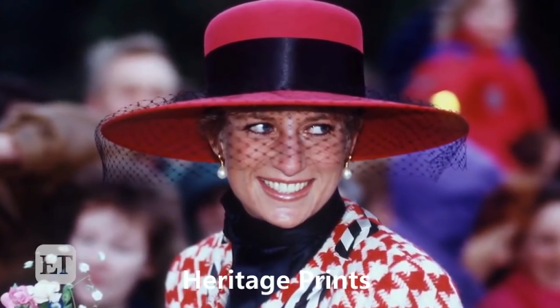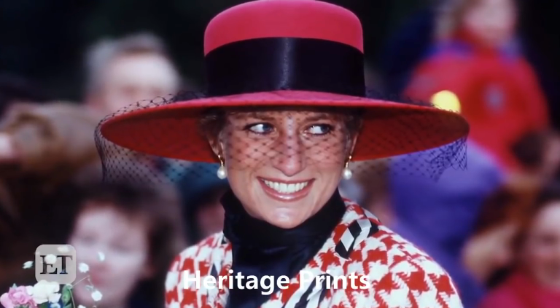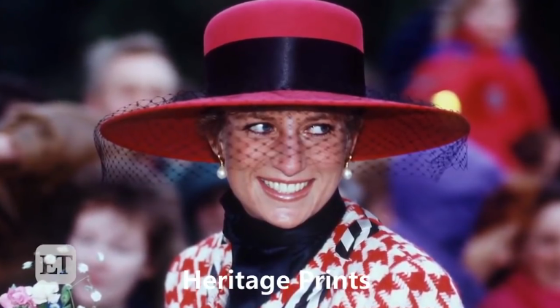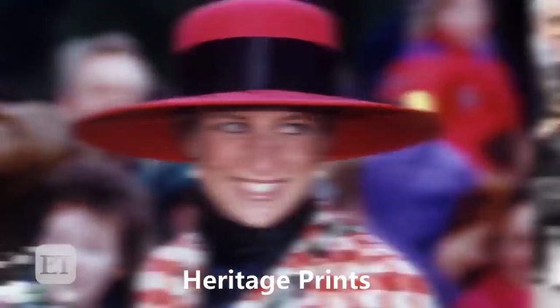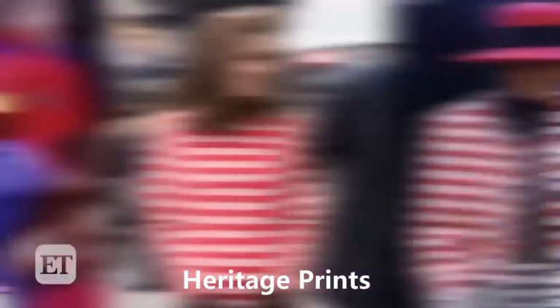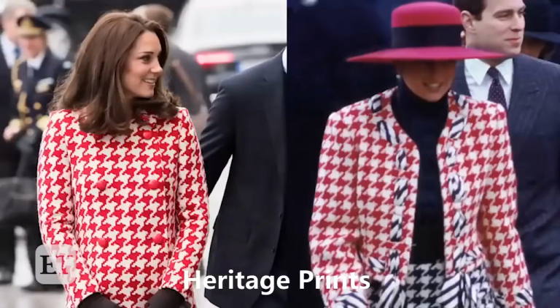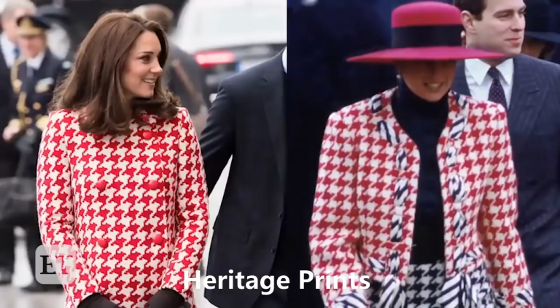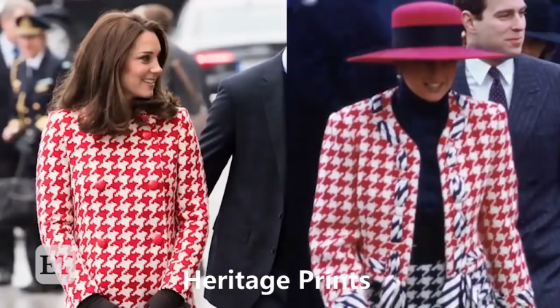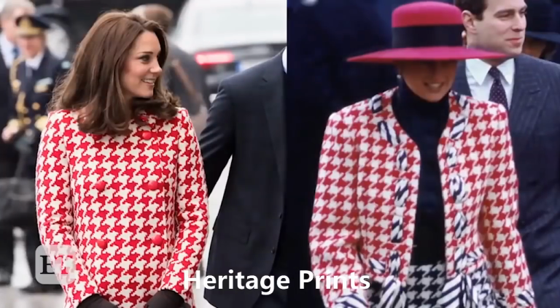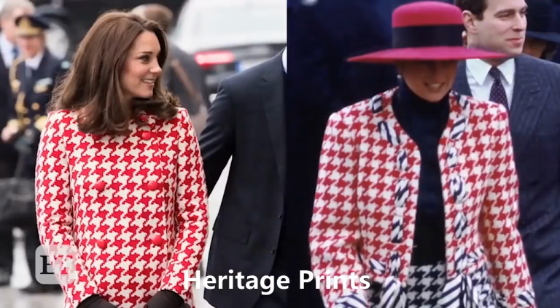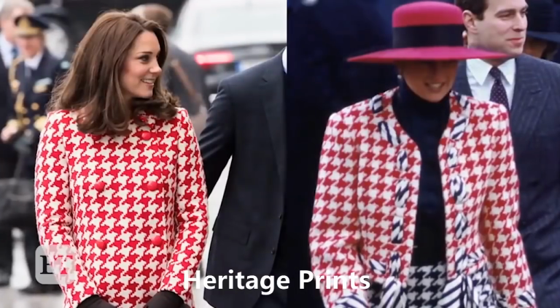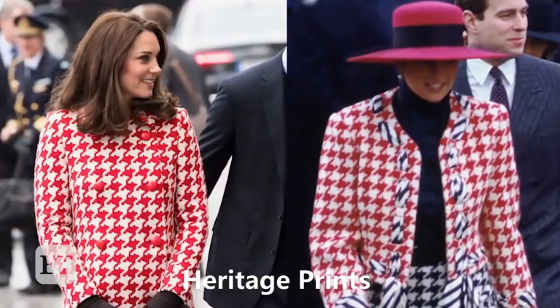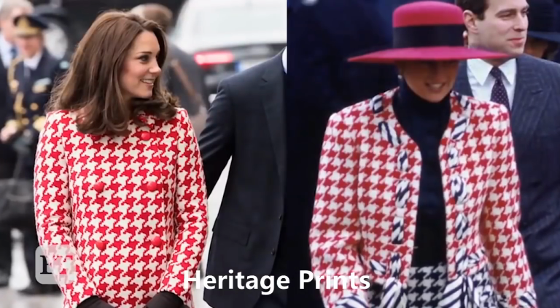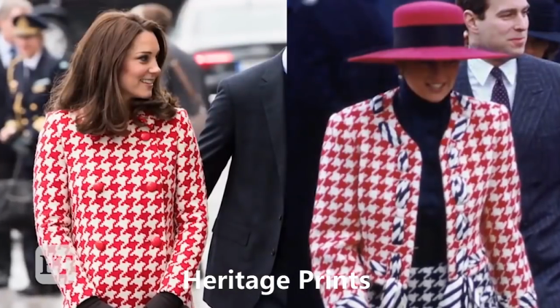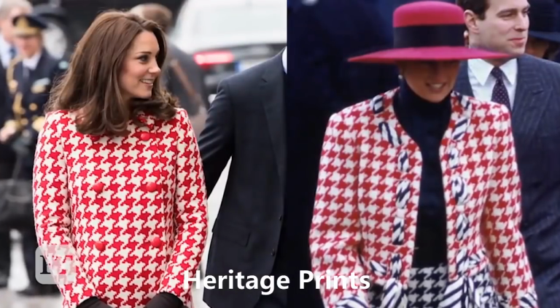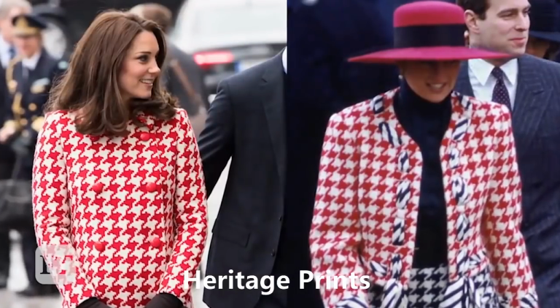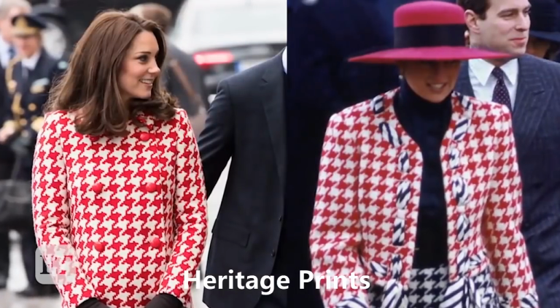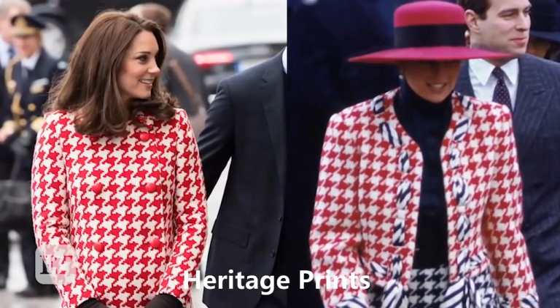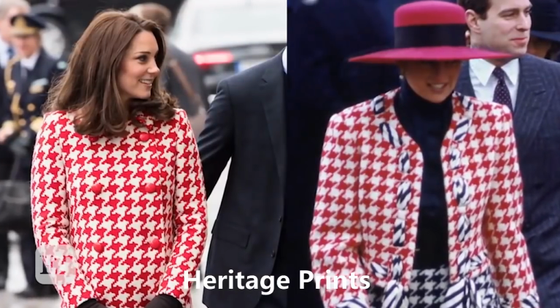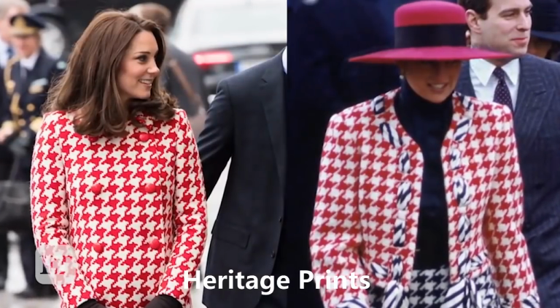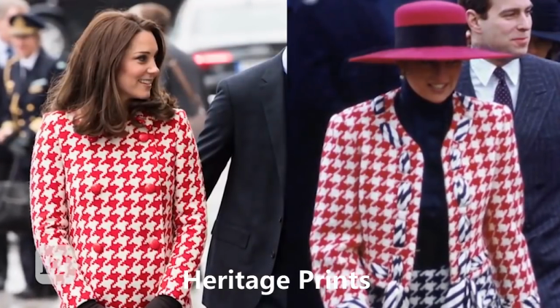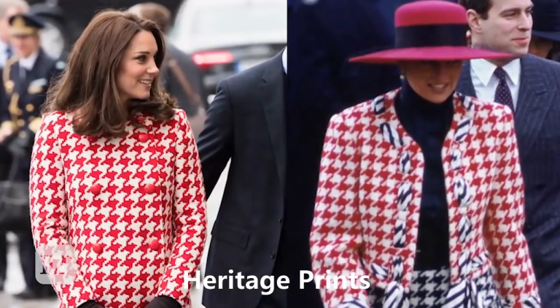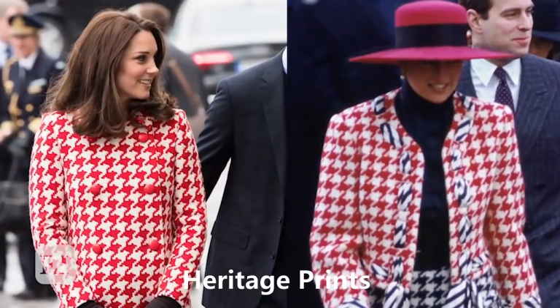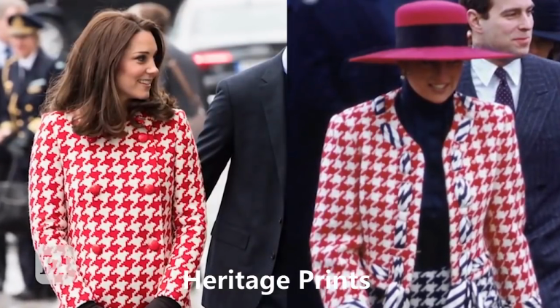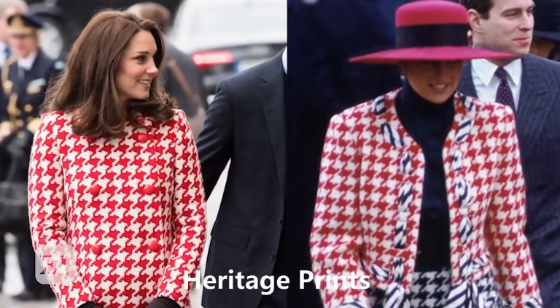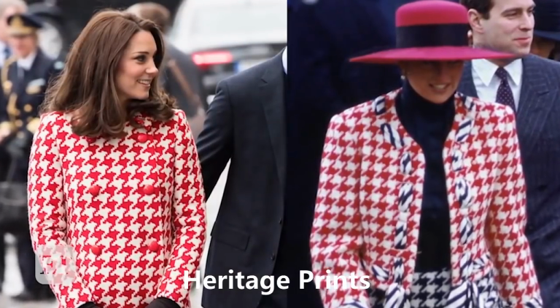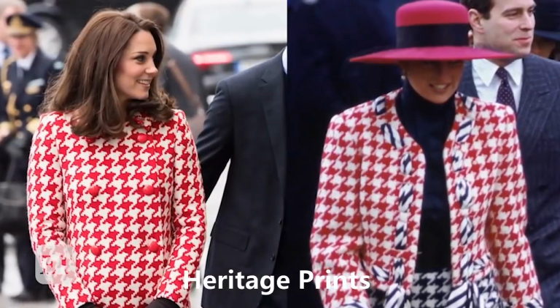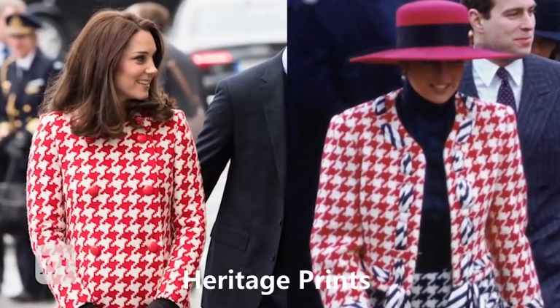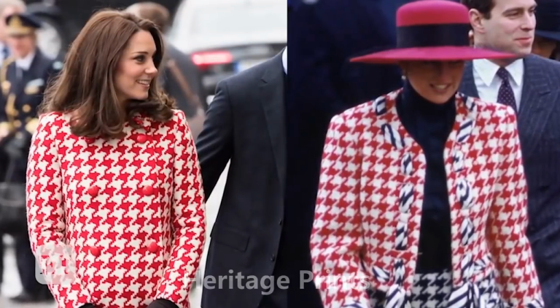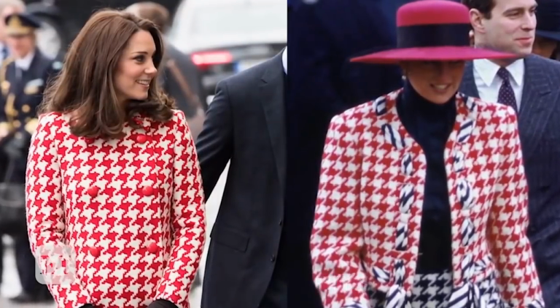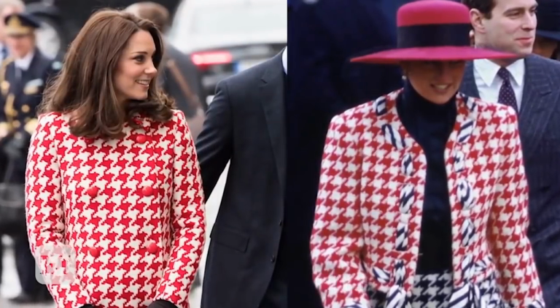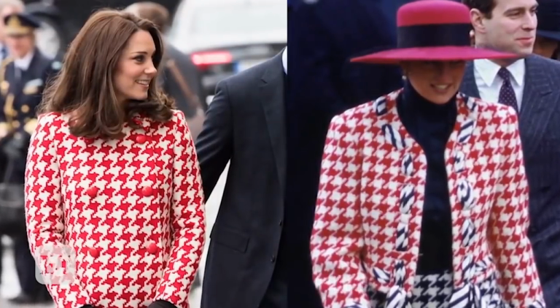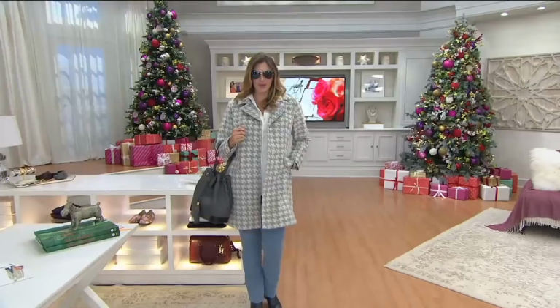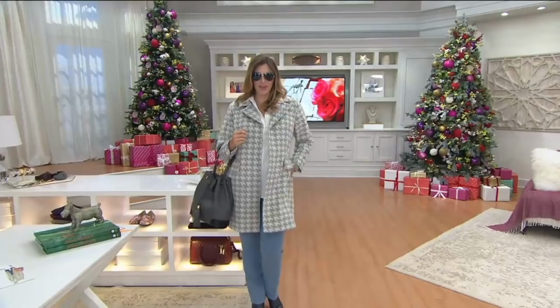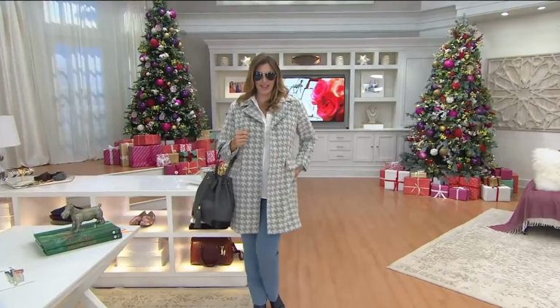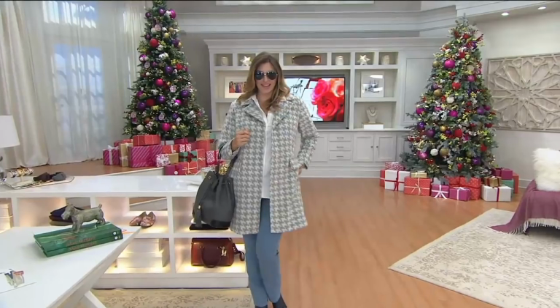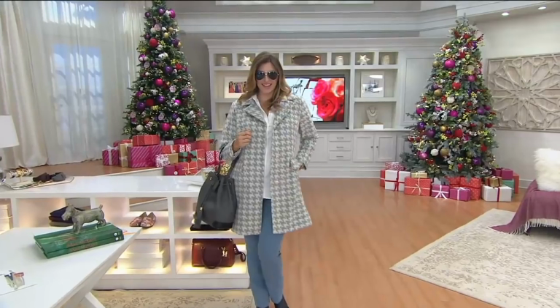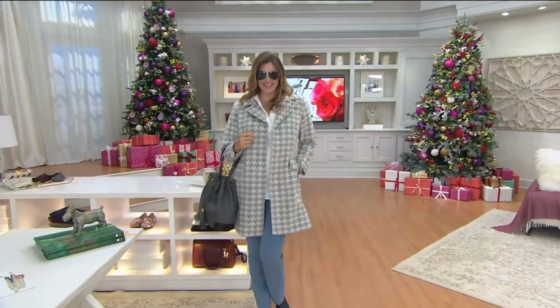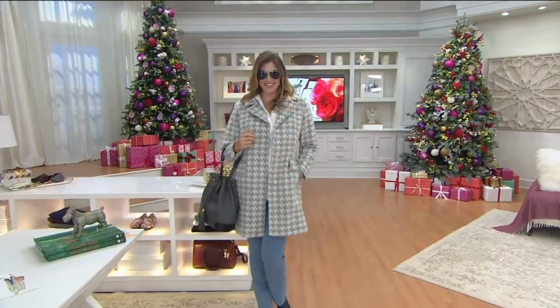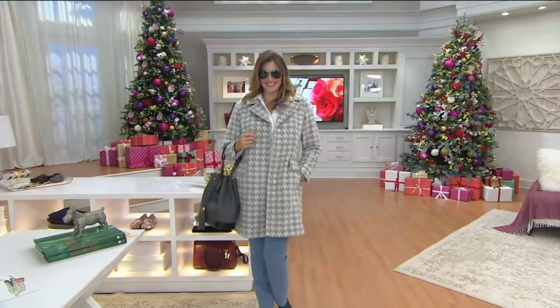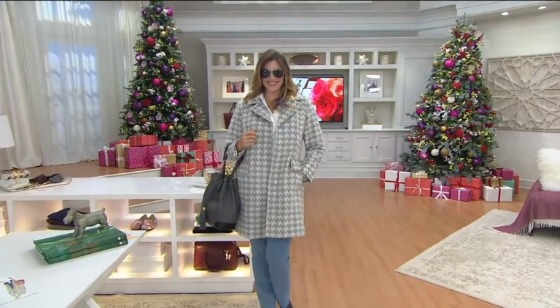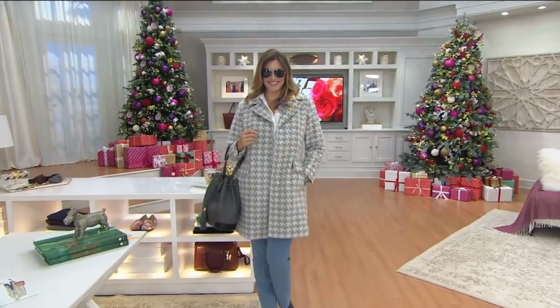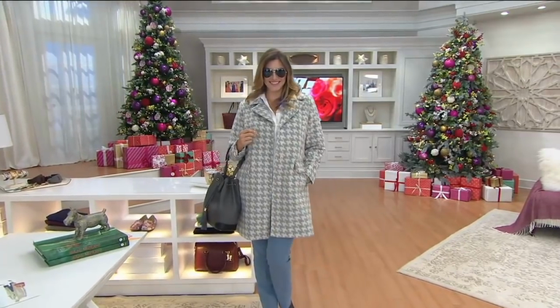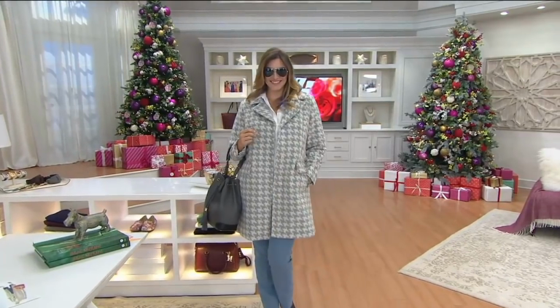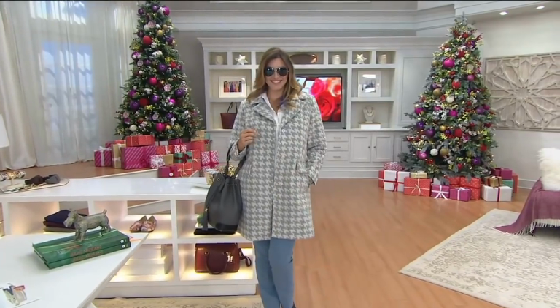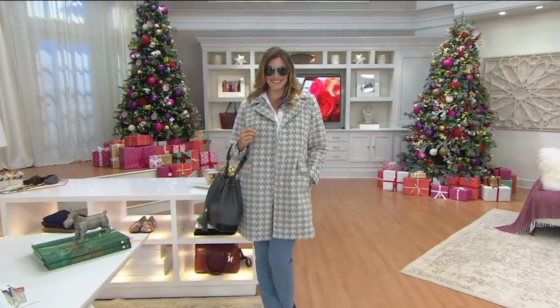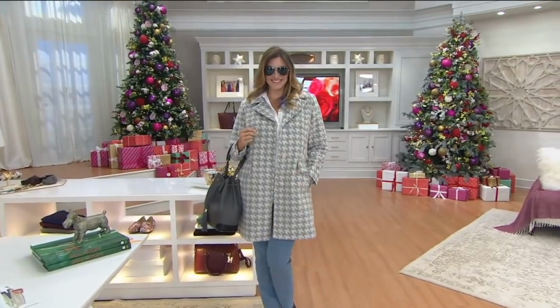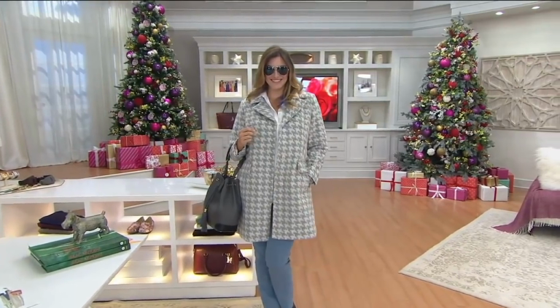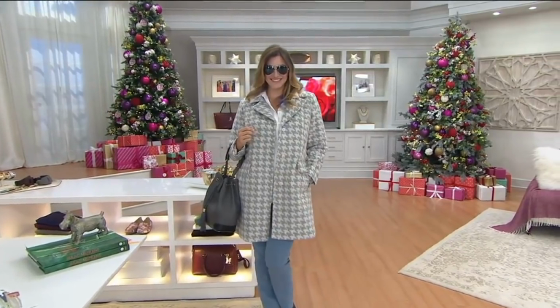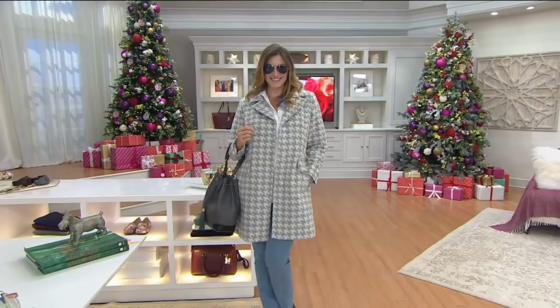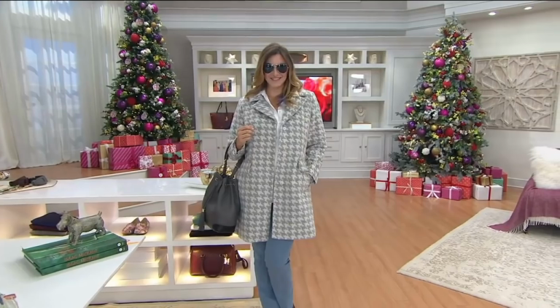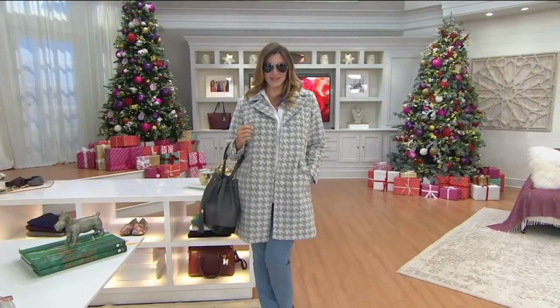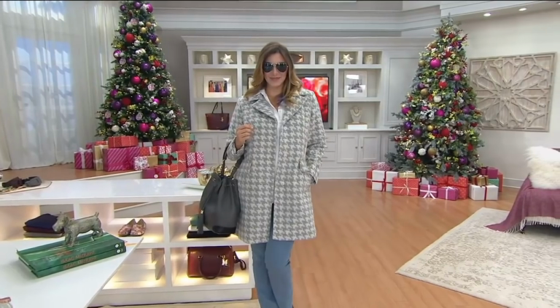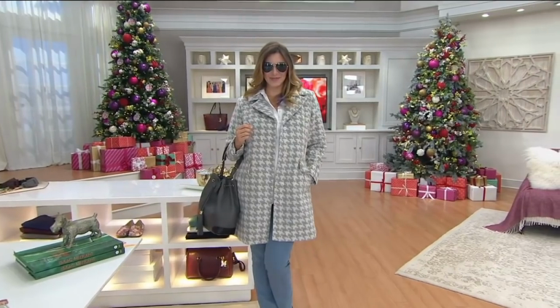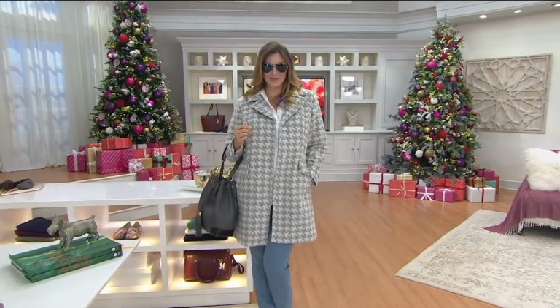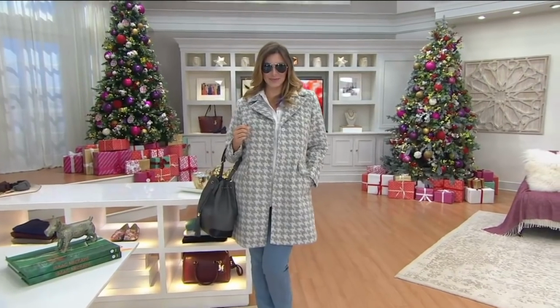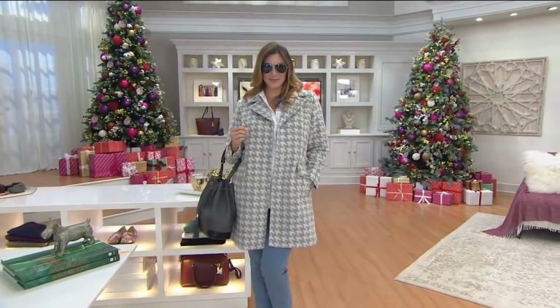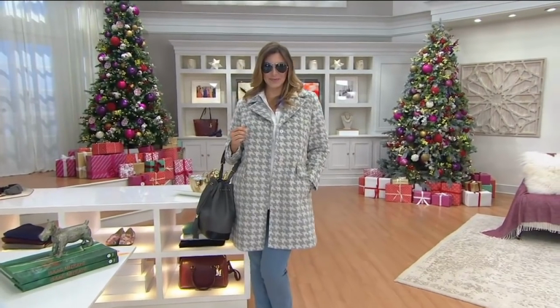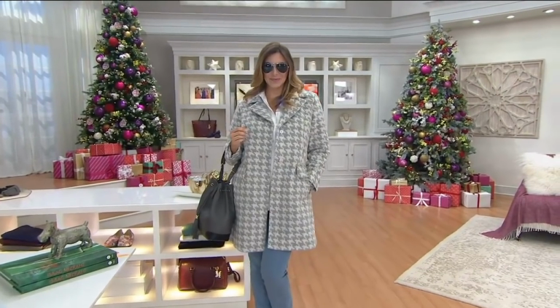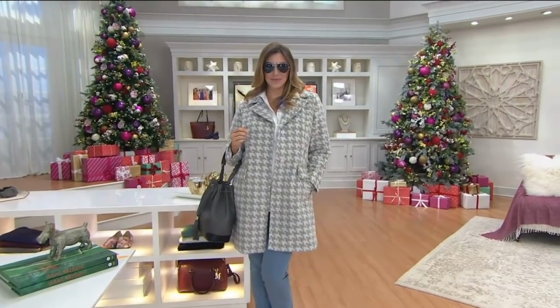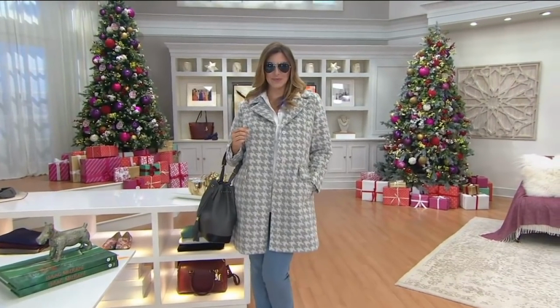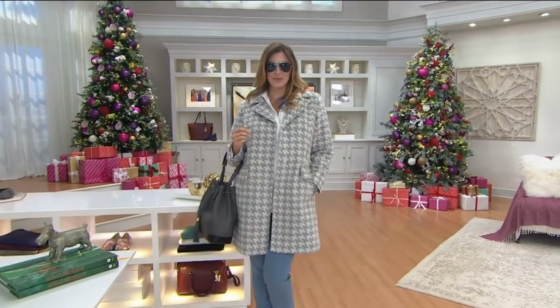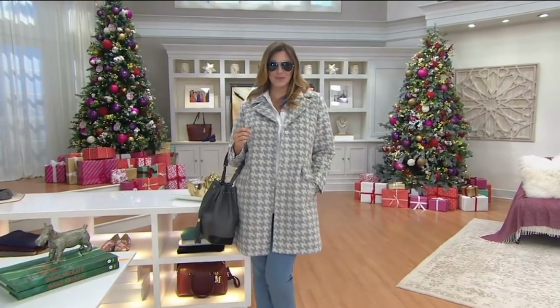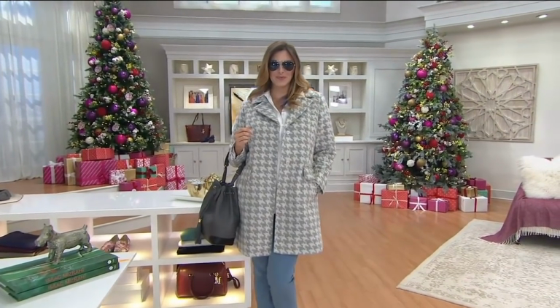First up, we have a classic twist on menswear-inspired fashion. We're talking plaid and houndstooth — heritage prints are all the rage this season and are giving us a wonderful classic vibe to keep us nice and warm.